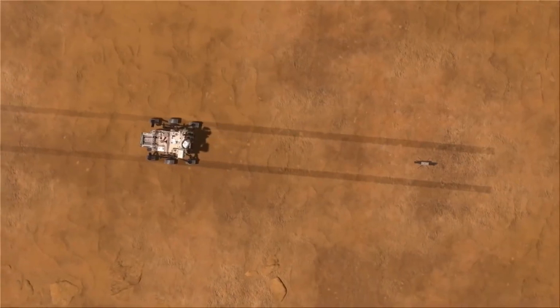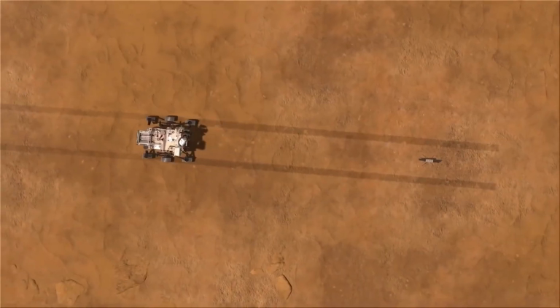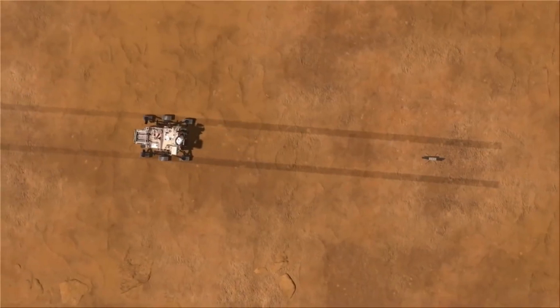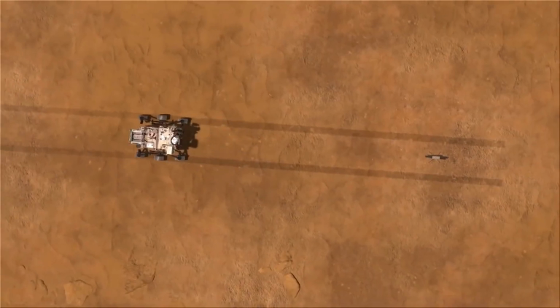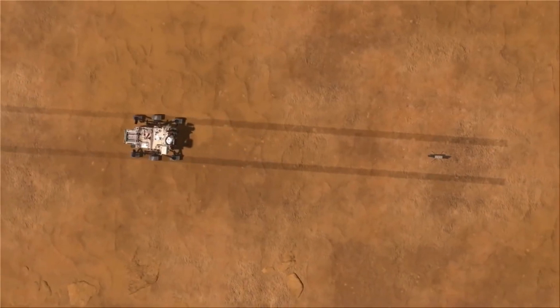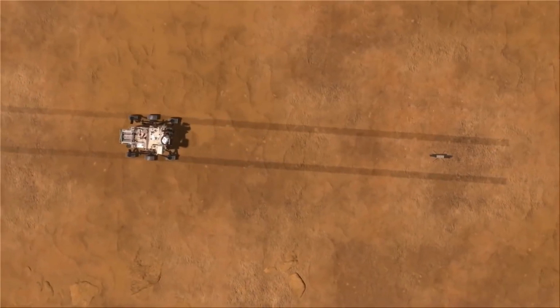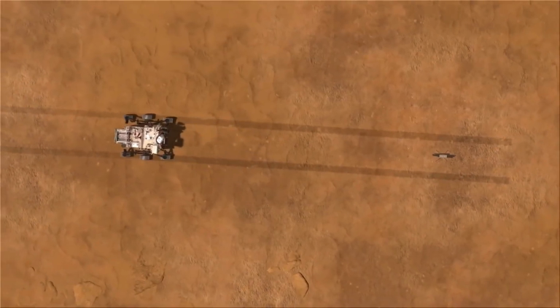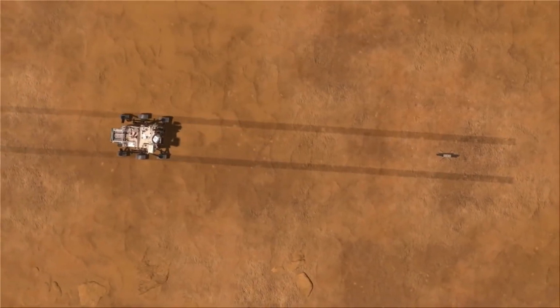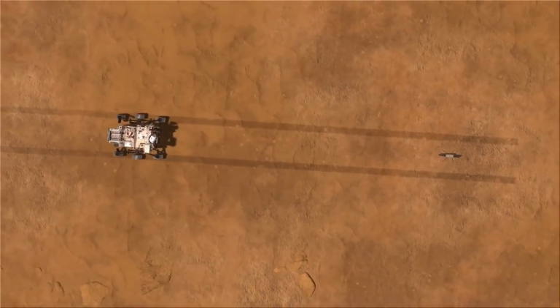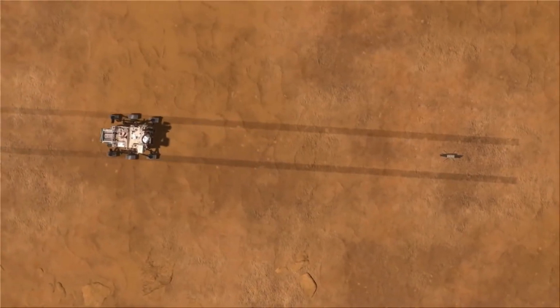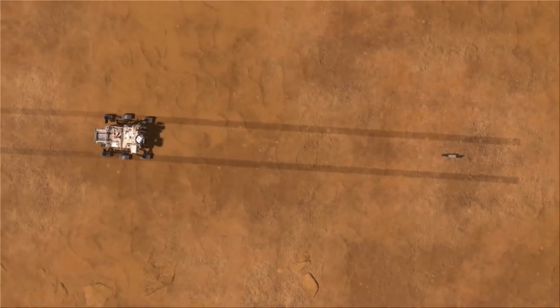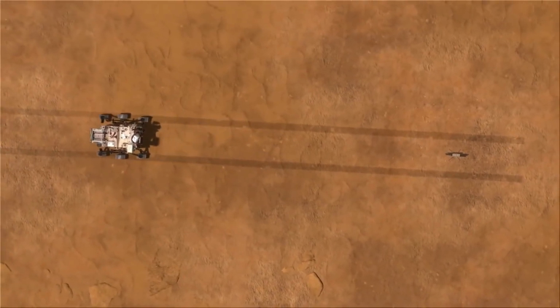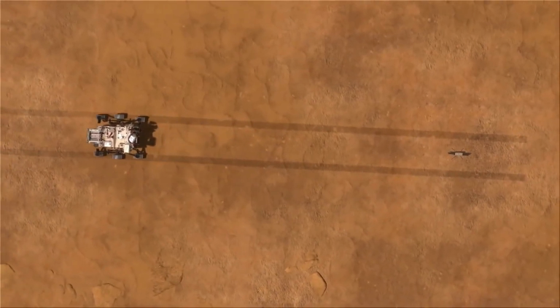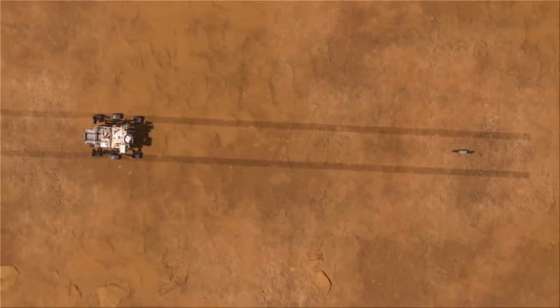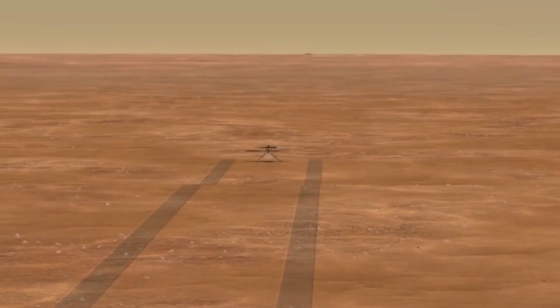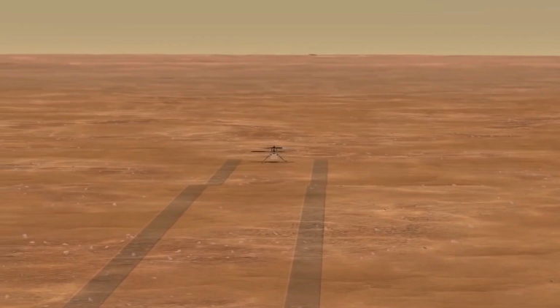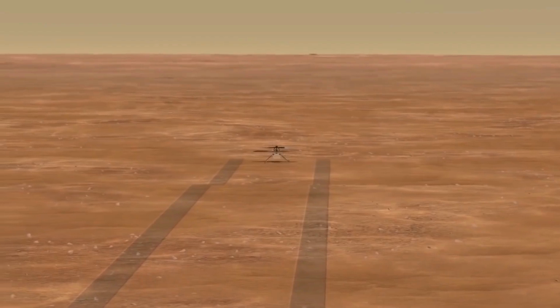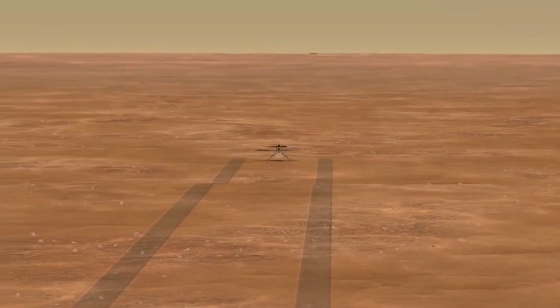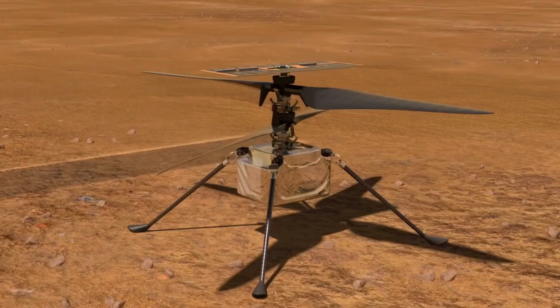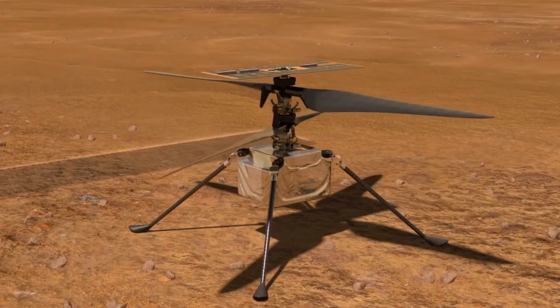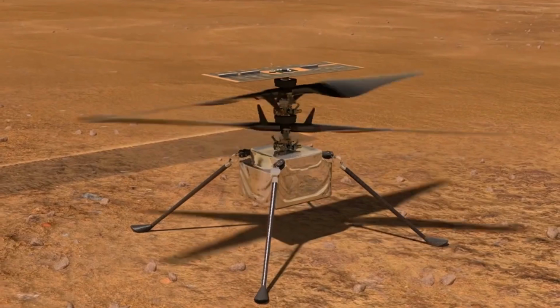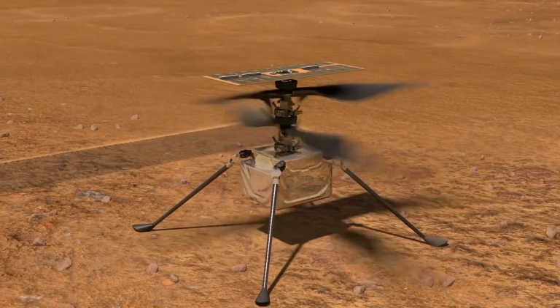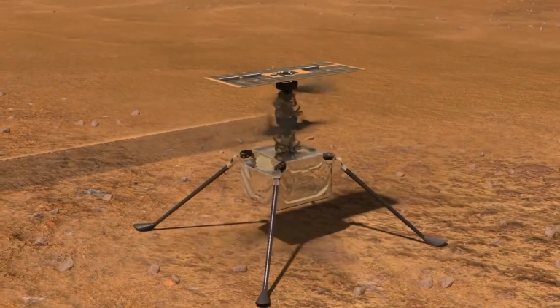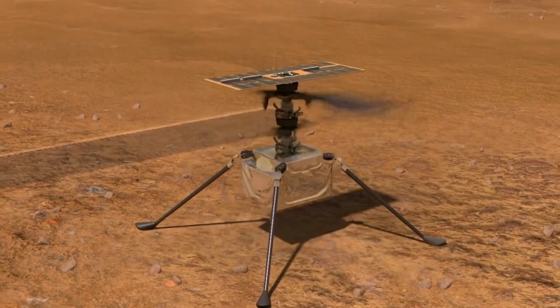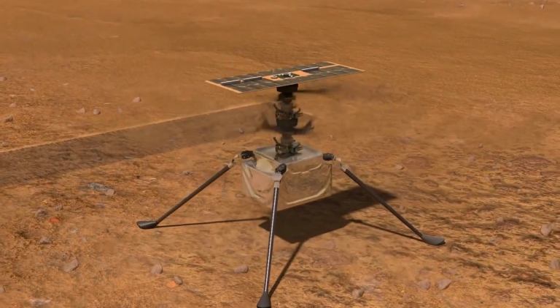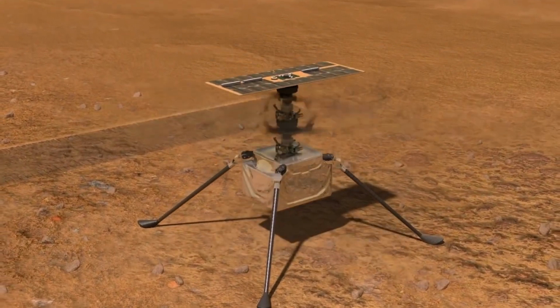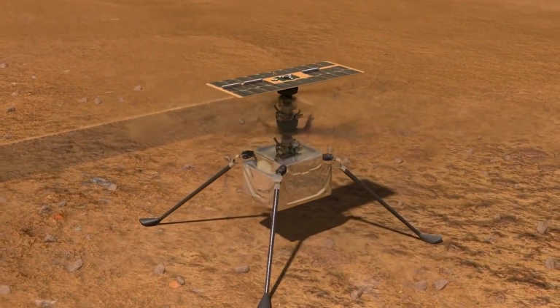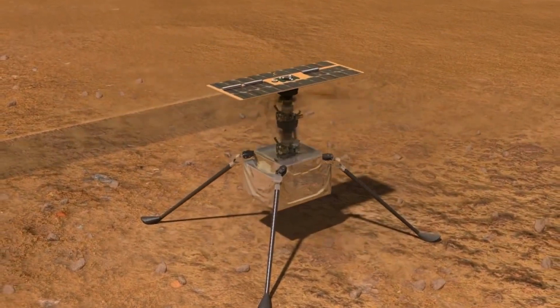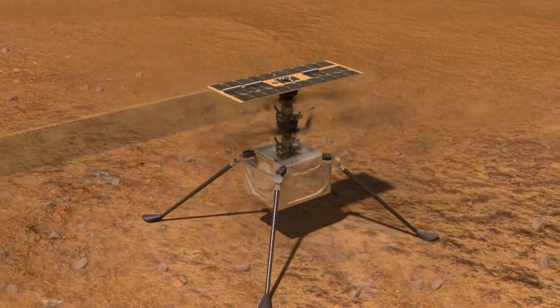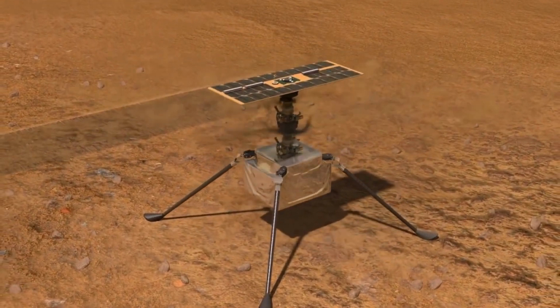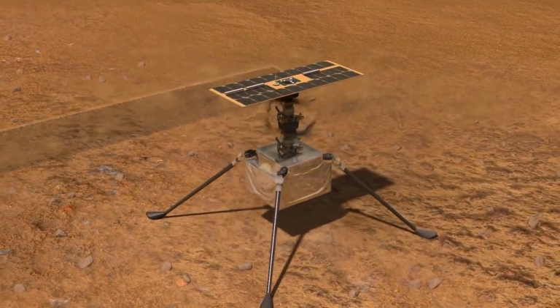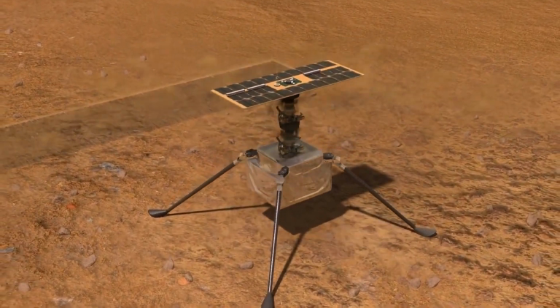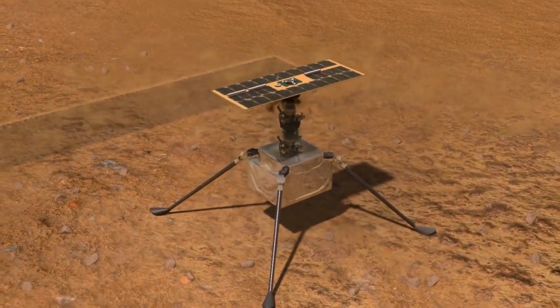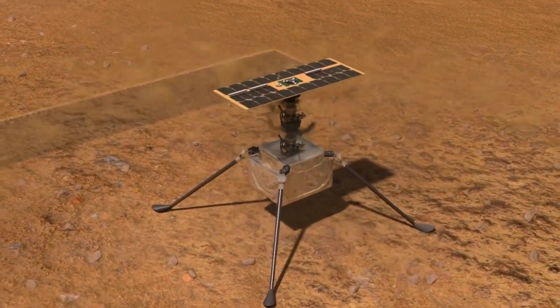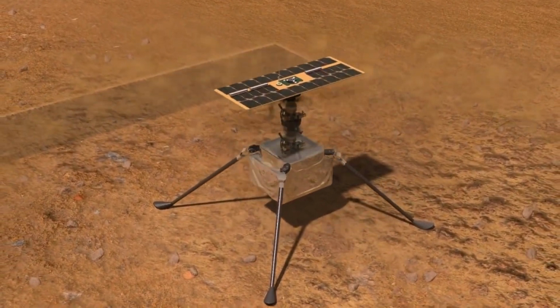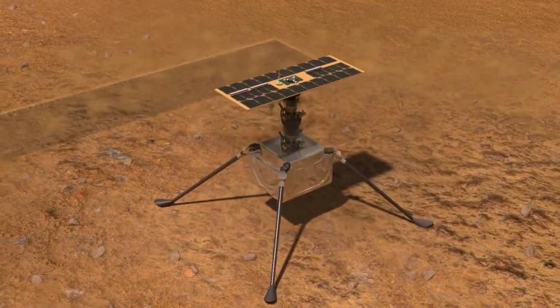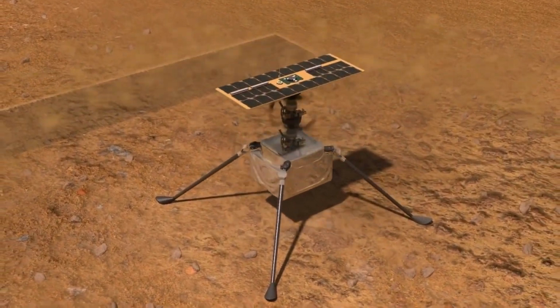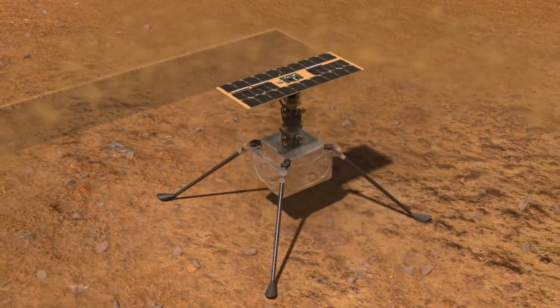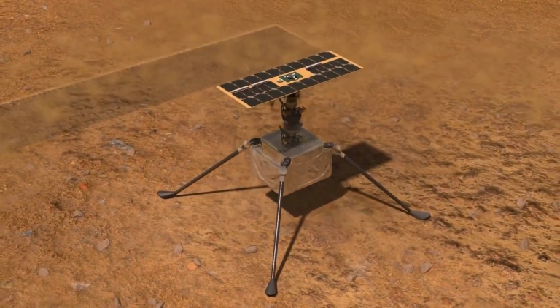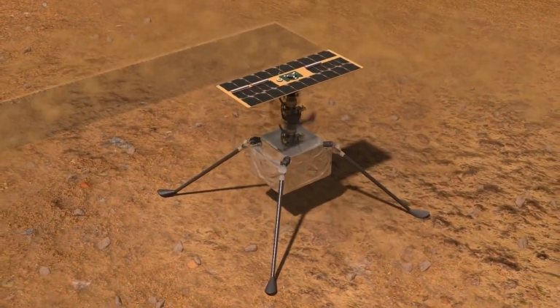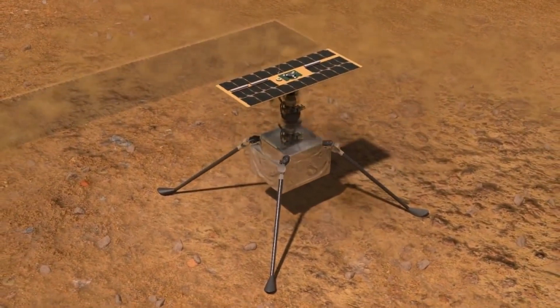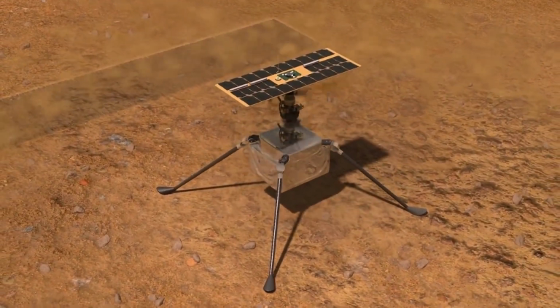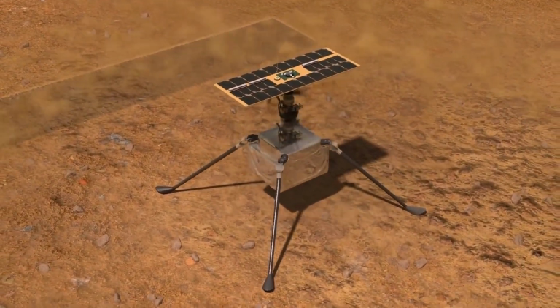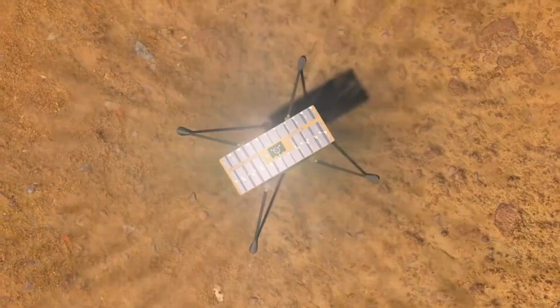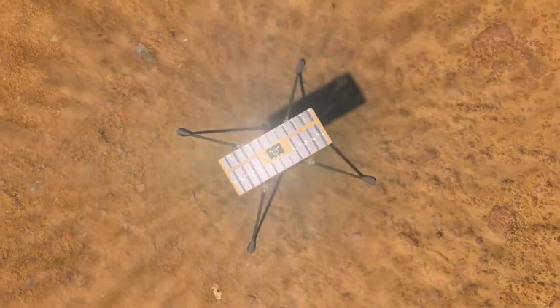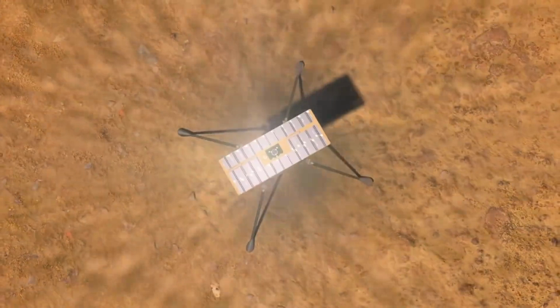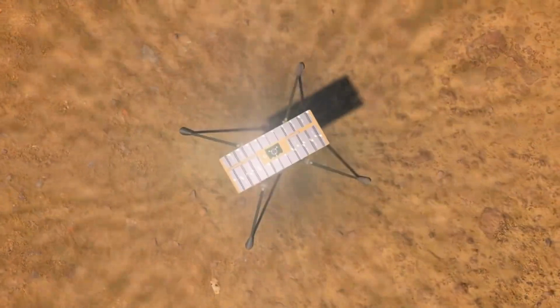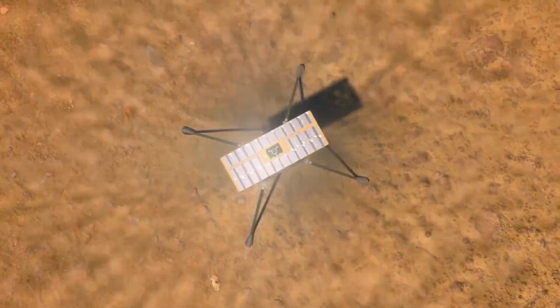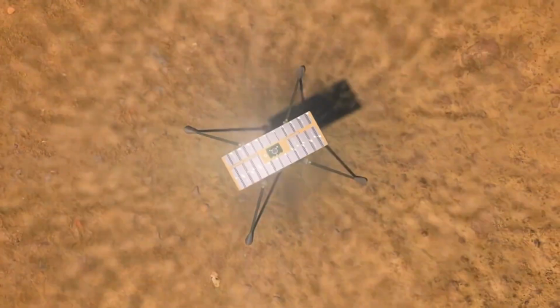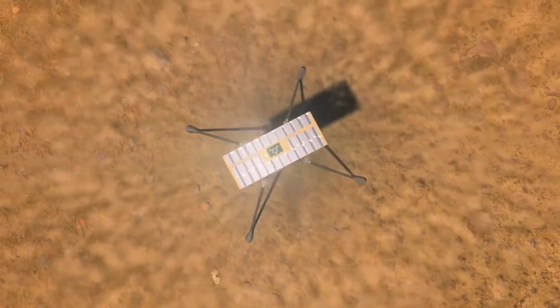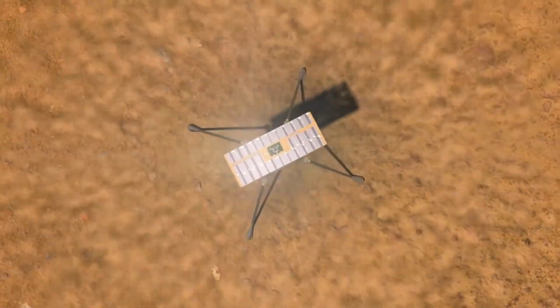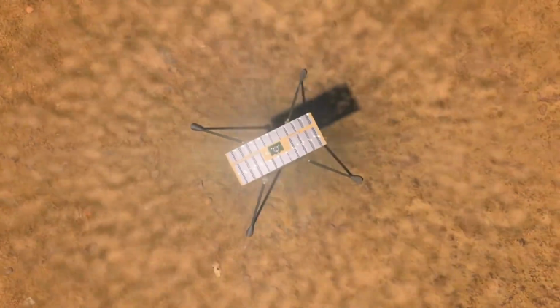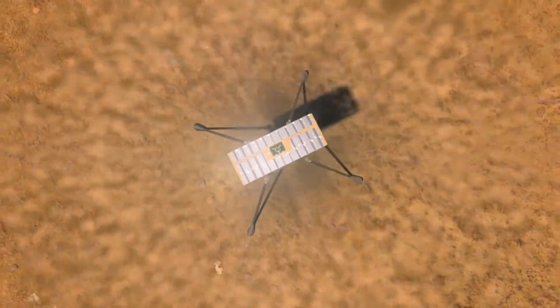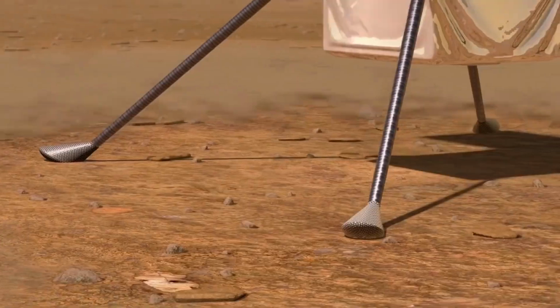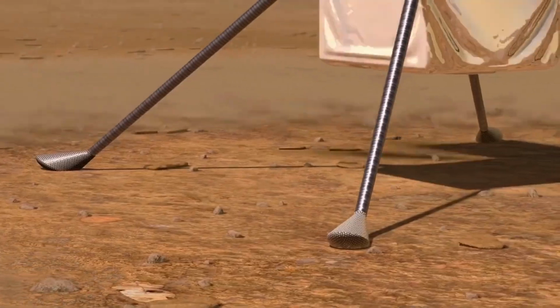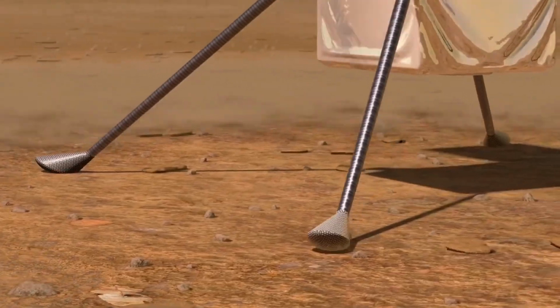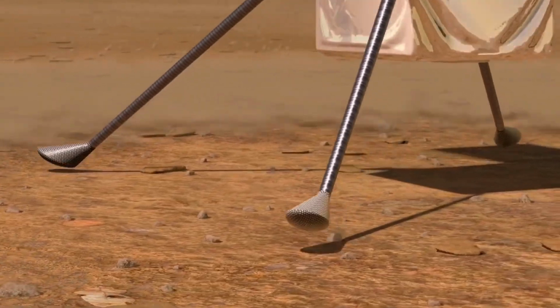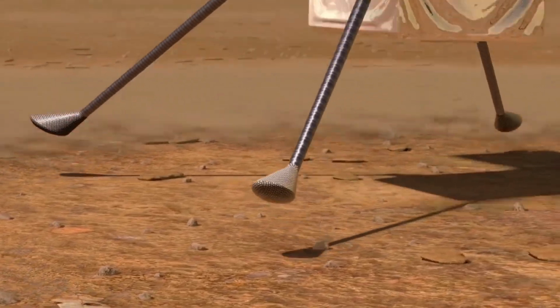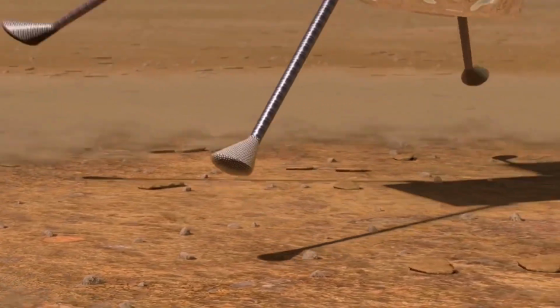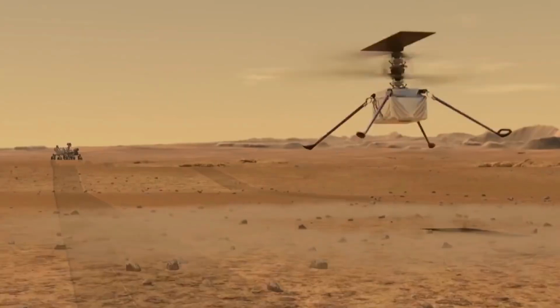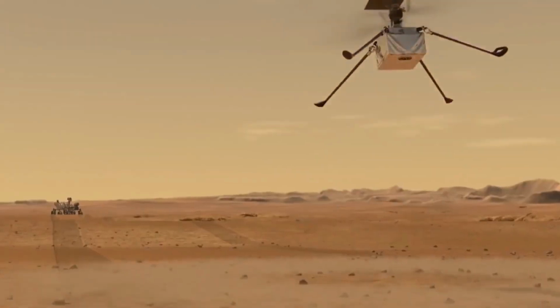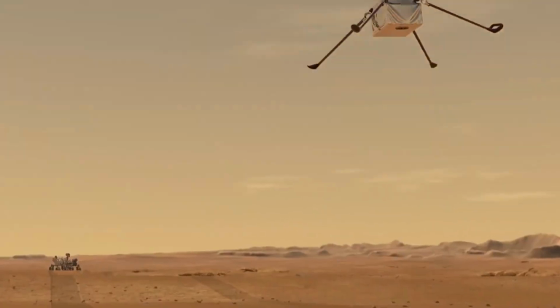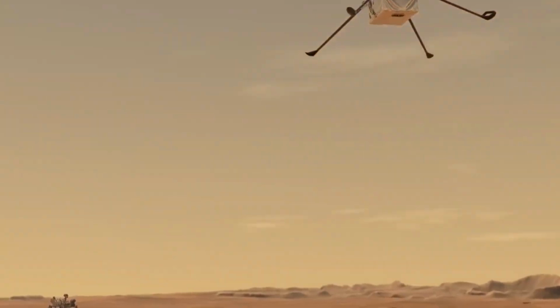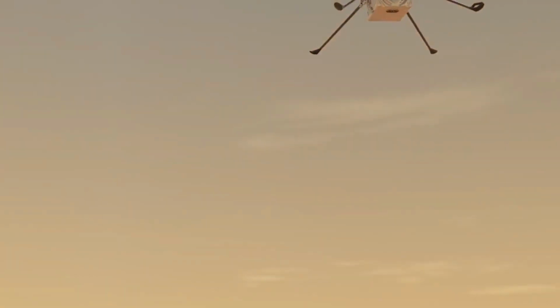So far, Ingenuity has covered 15 powered flights on another planet. We'll talk about Ingenuity later on, but let's get back to the Perseverance for now.